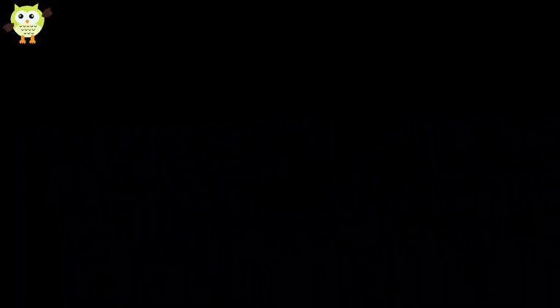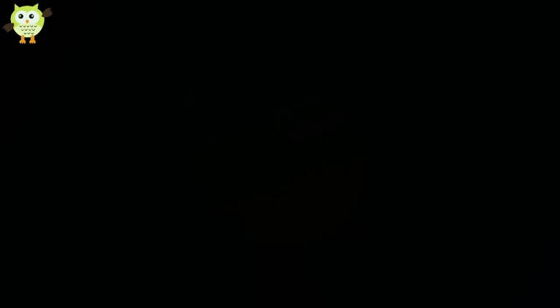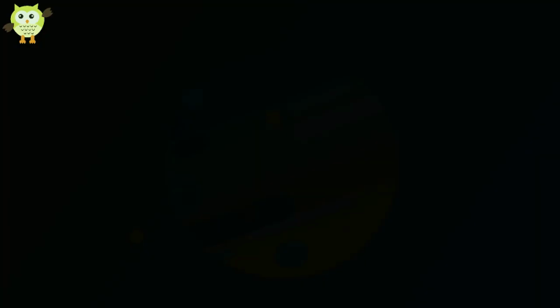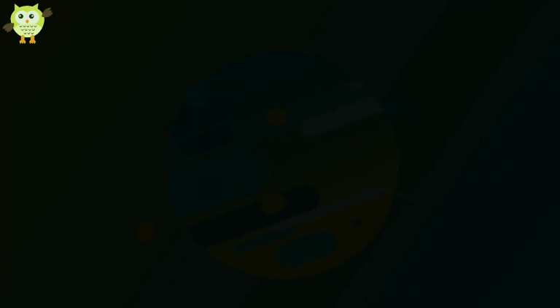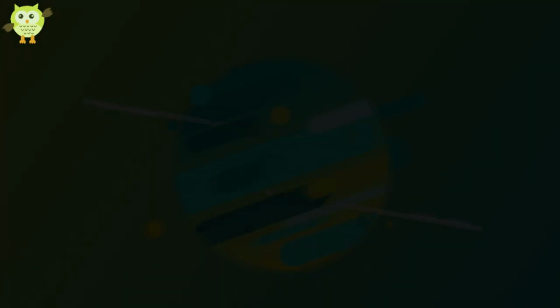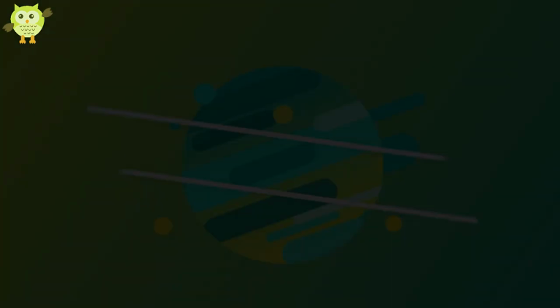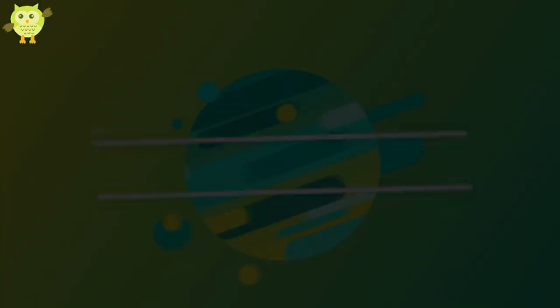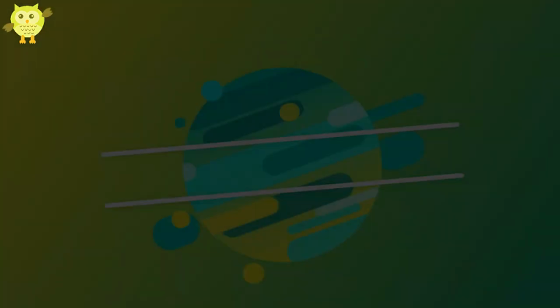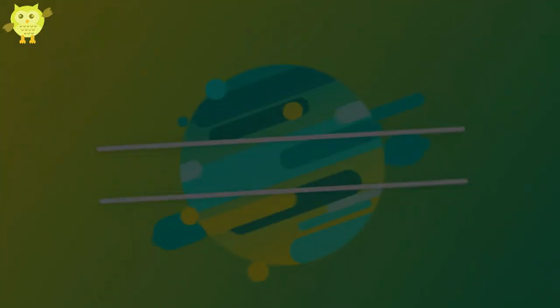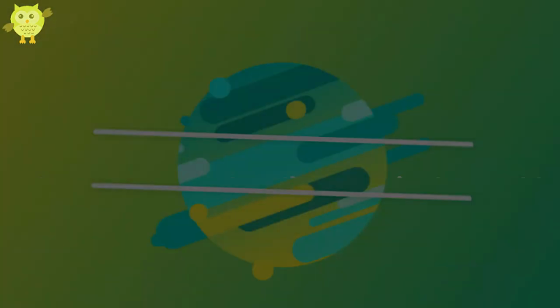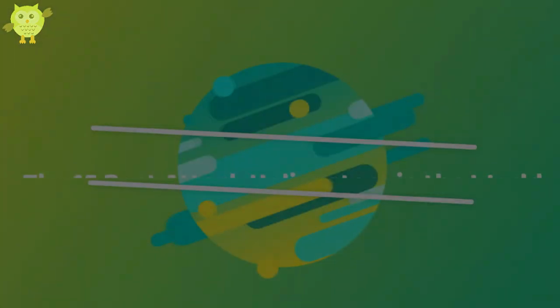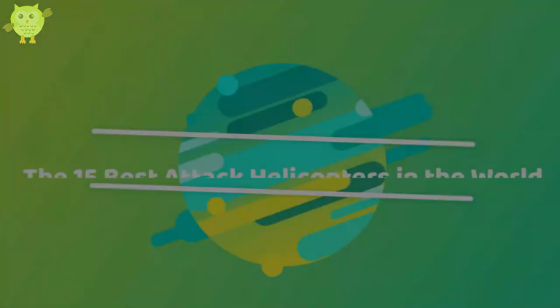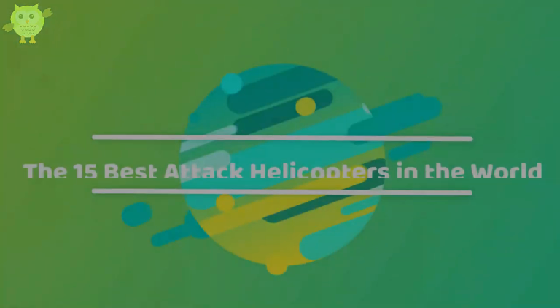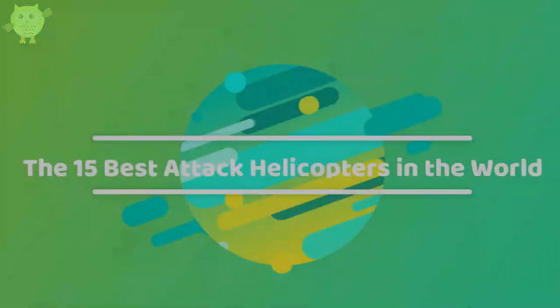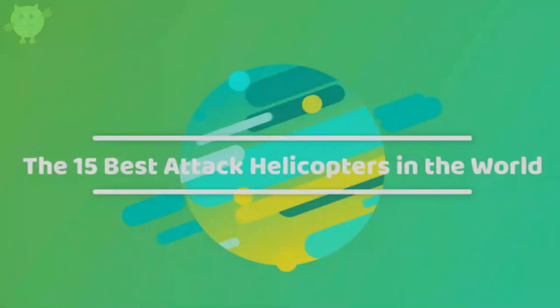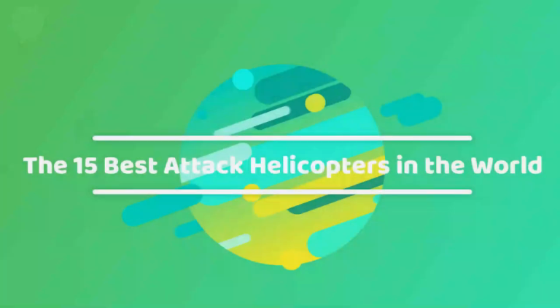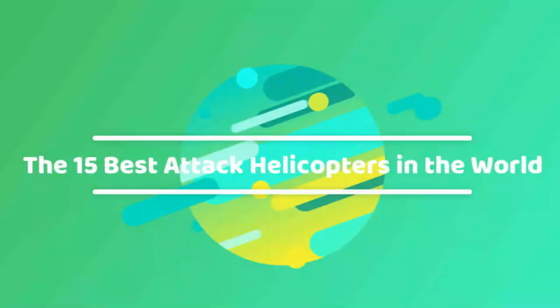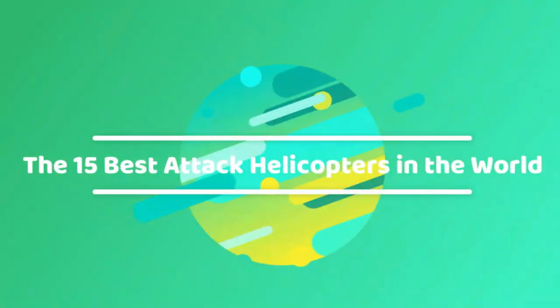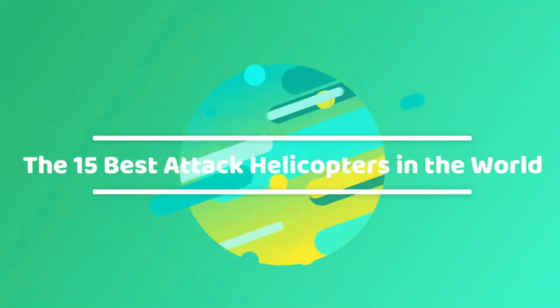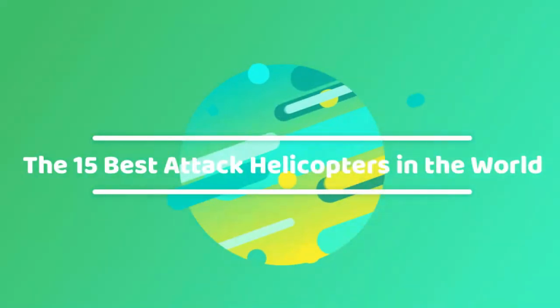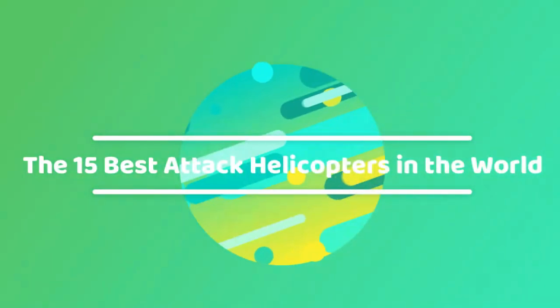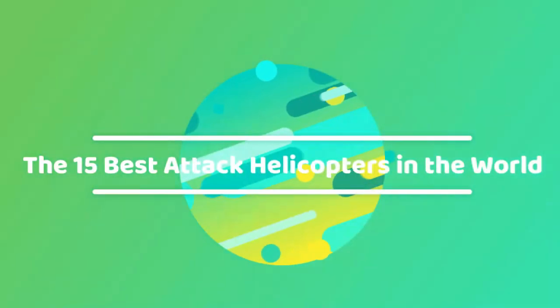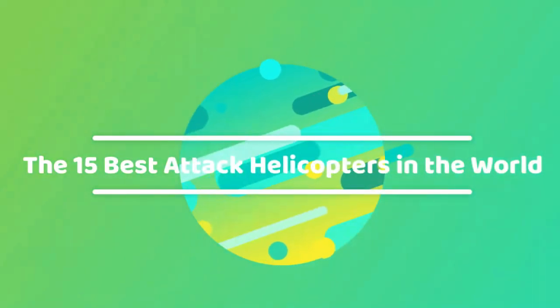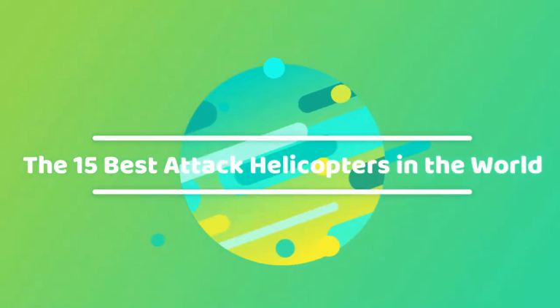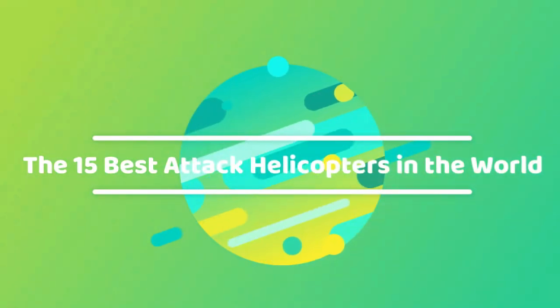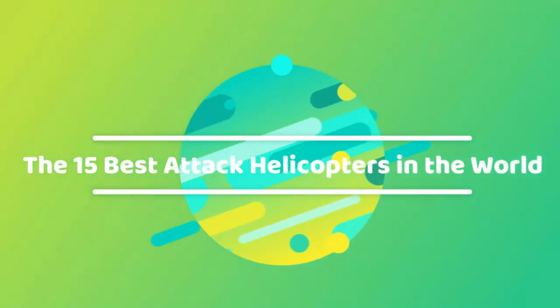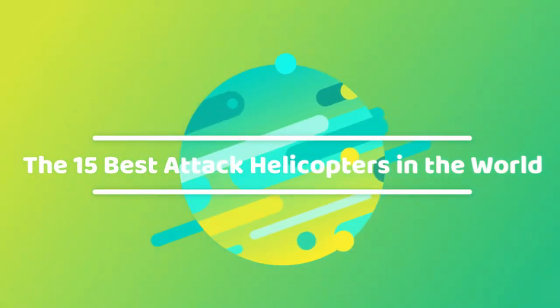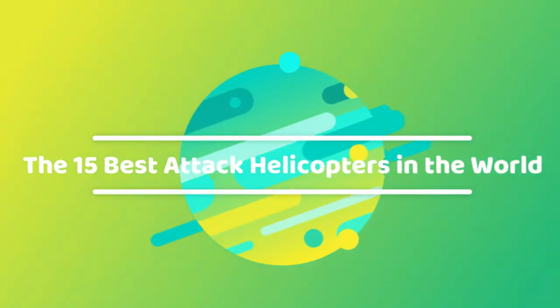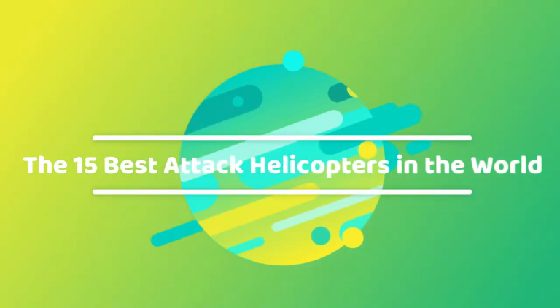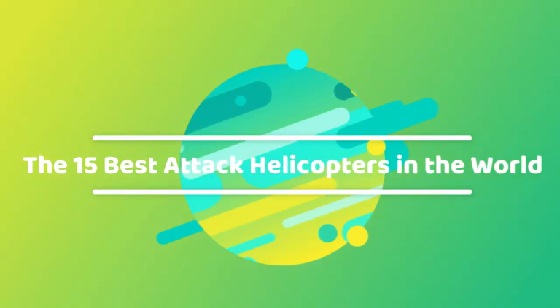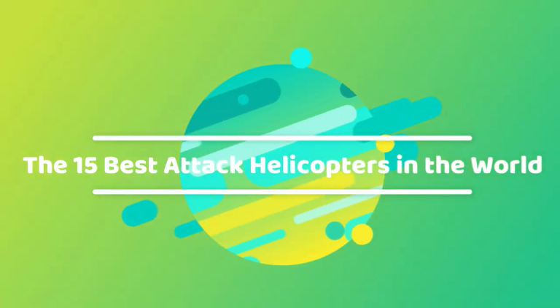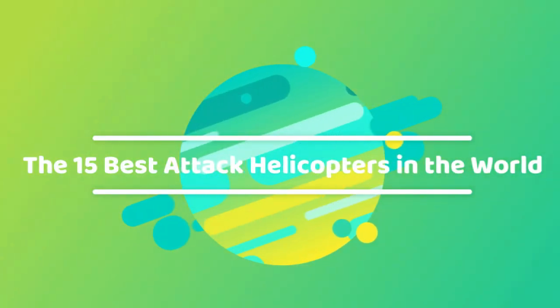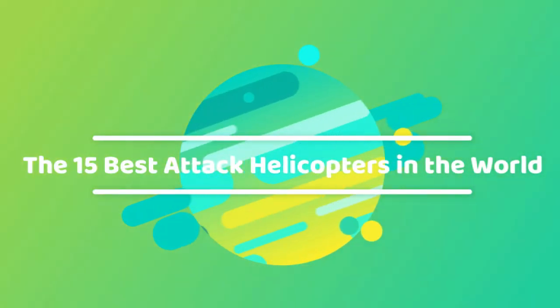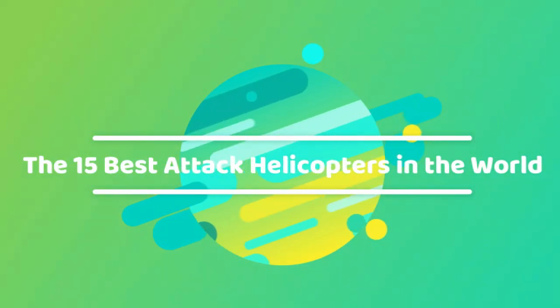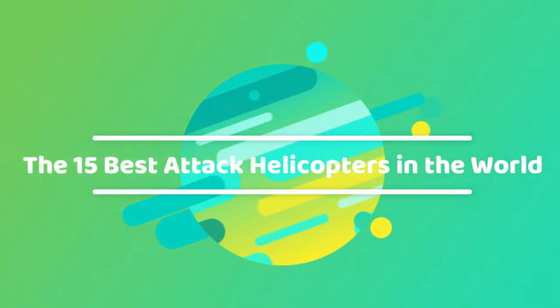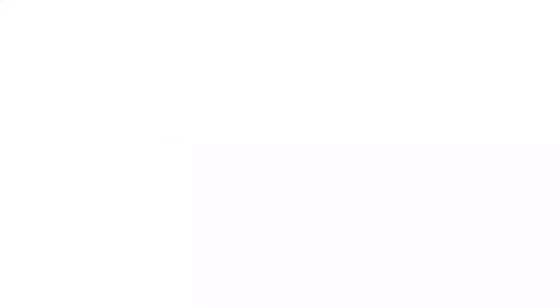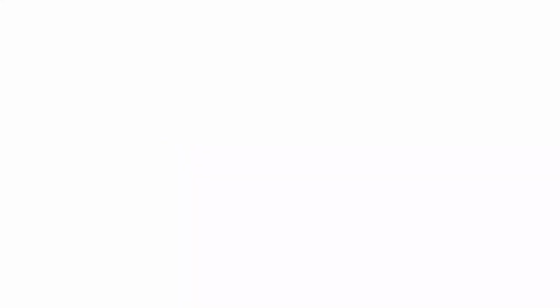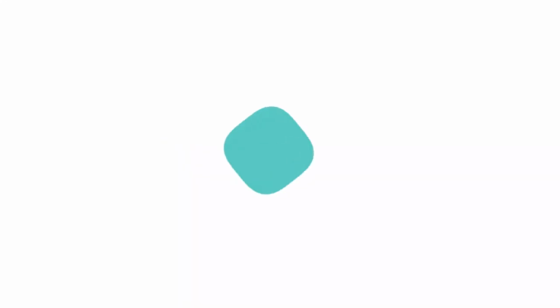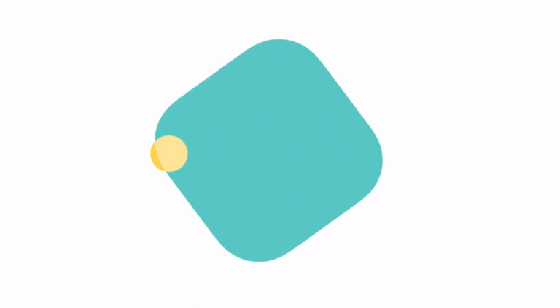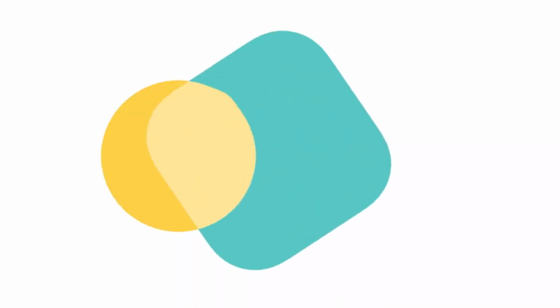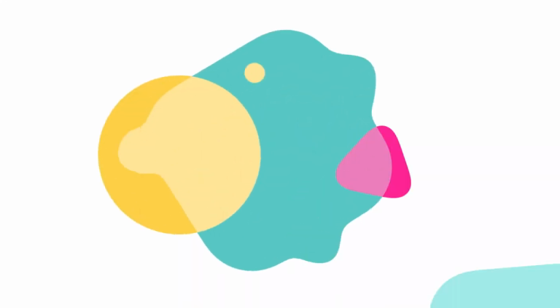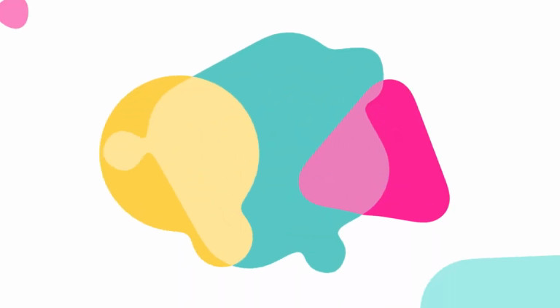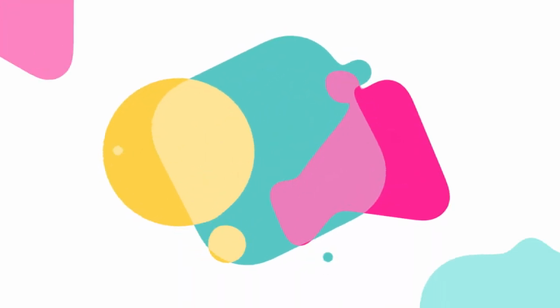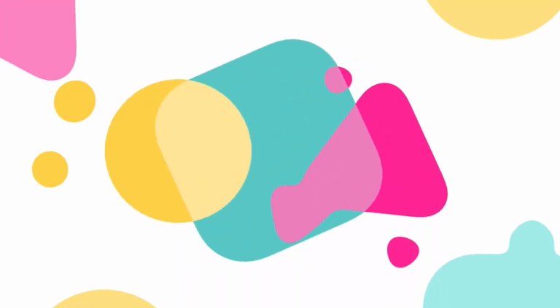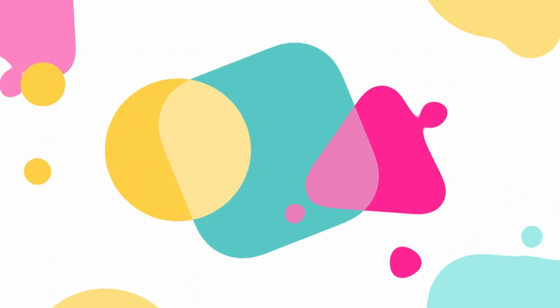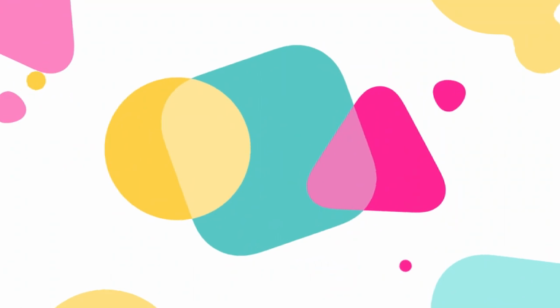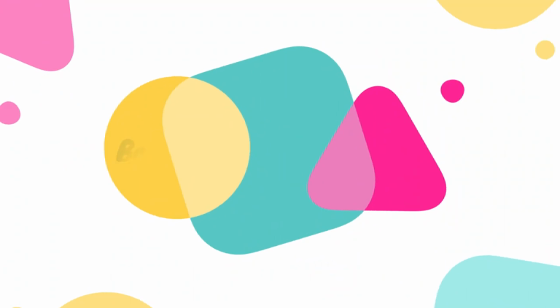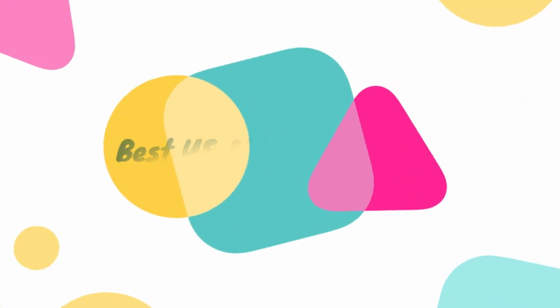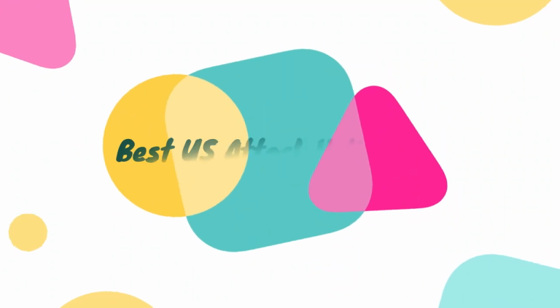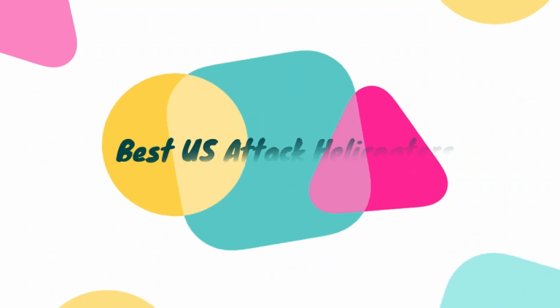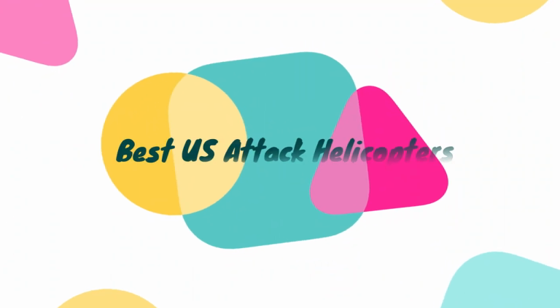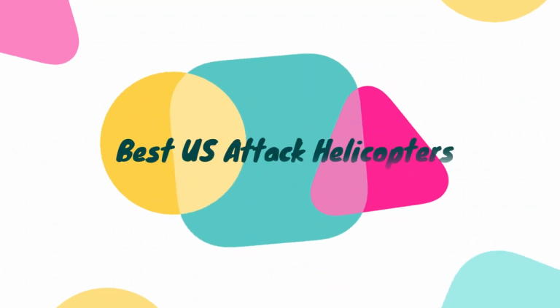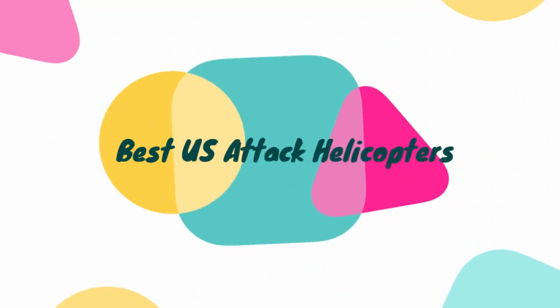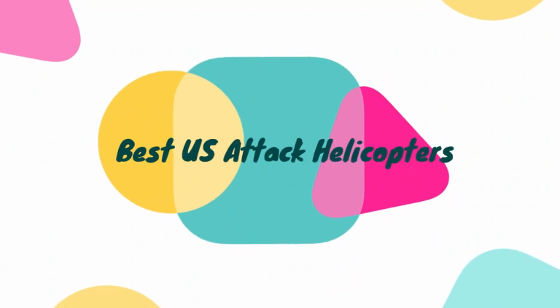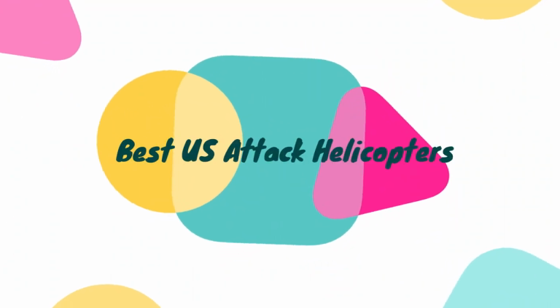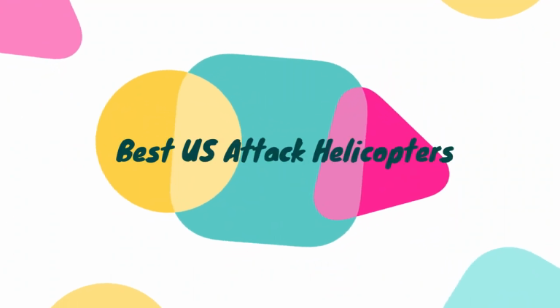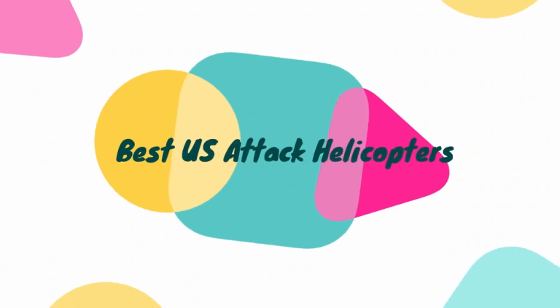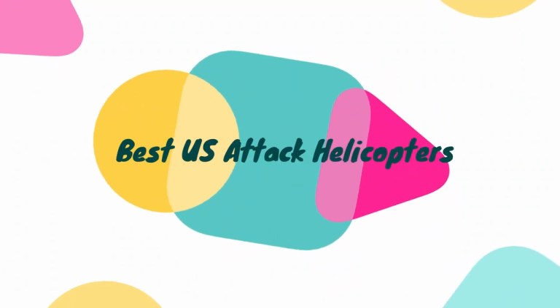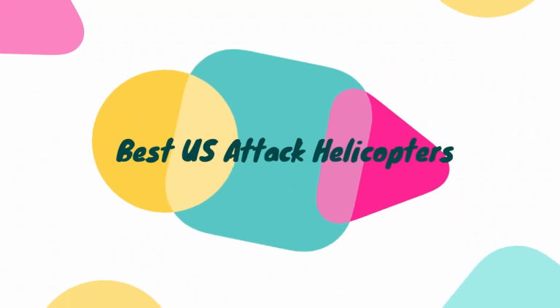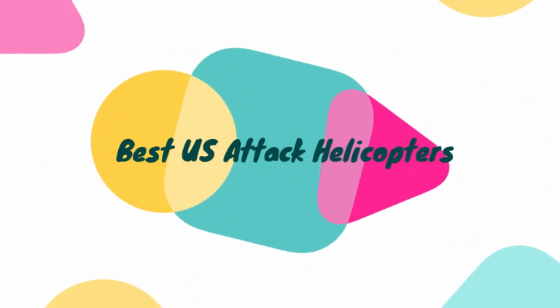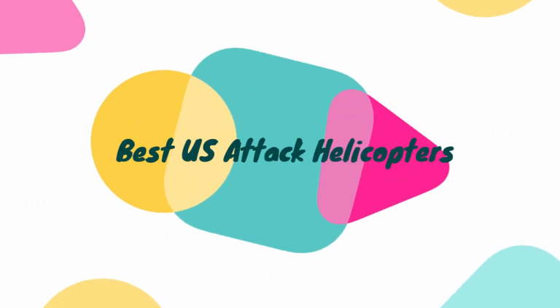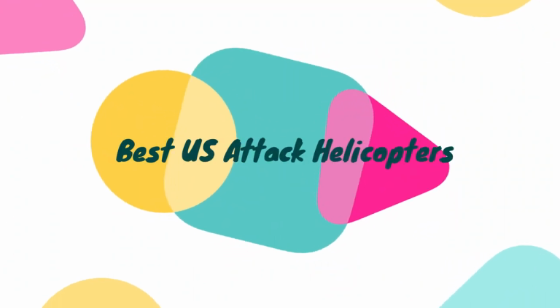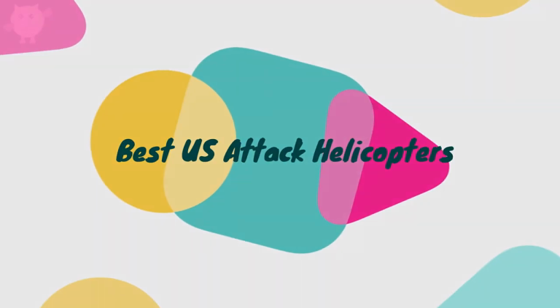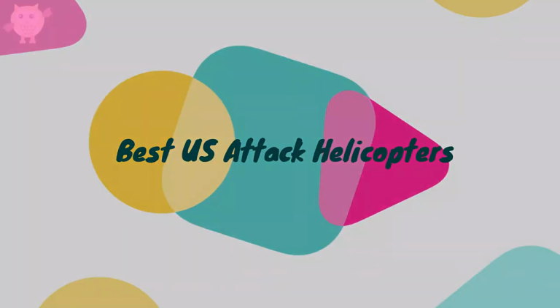The 15 Best Attack Helicopters in the World. Best U.S. Attack Helicopters.